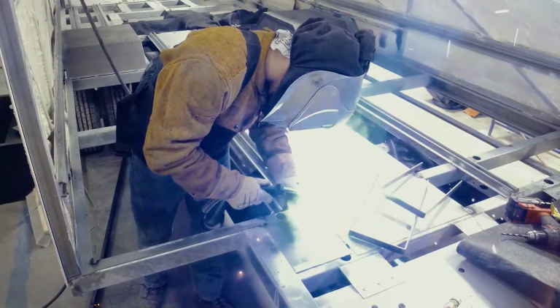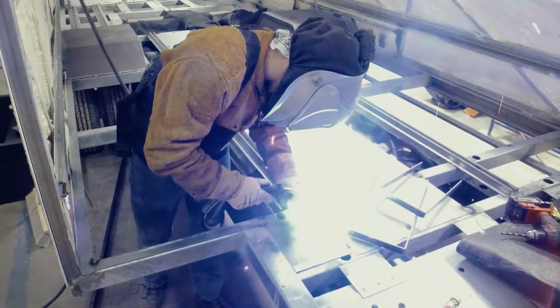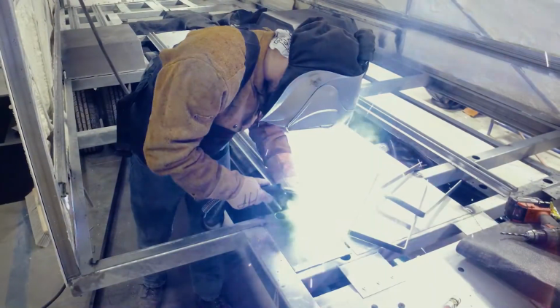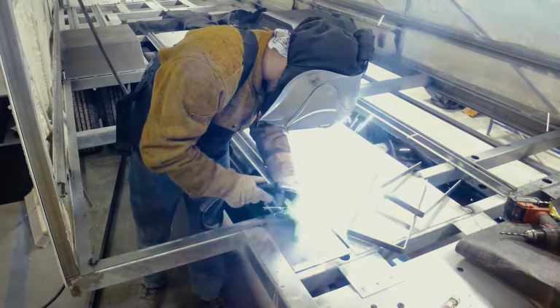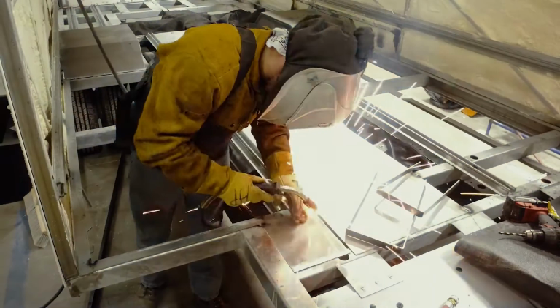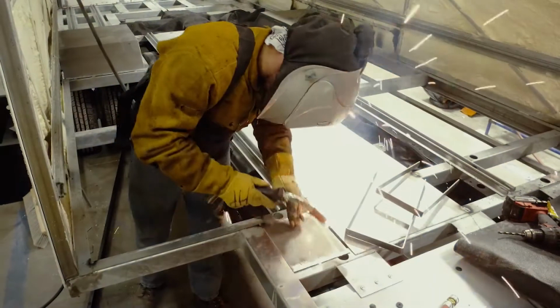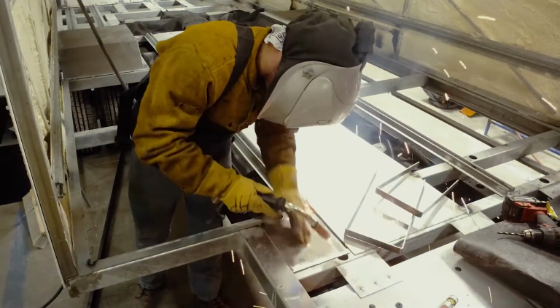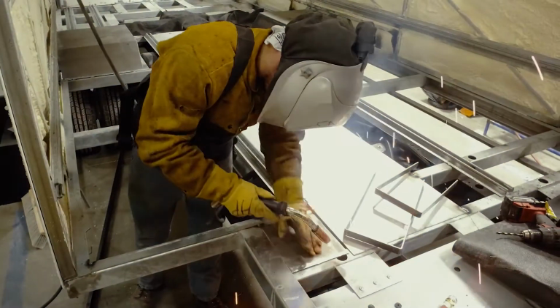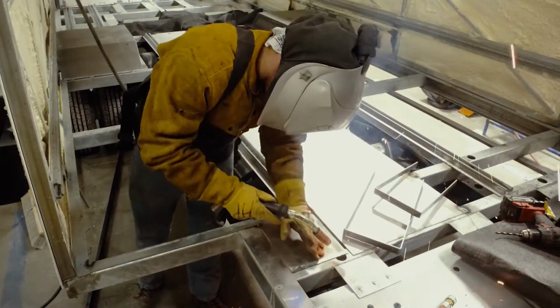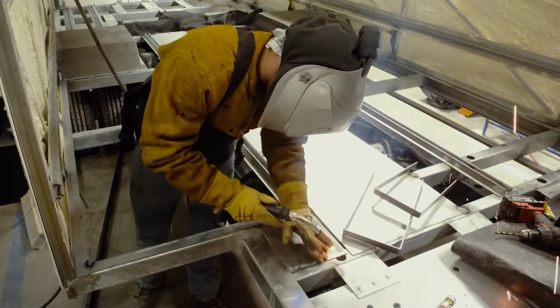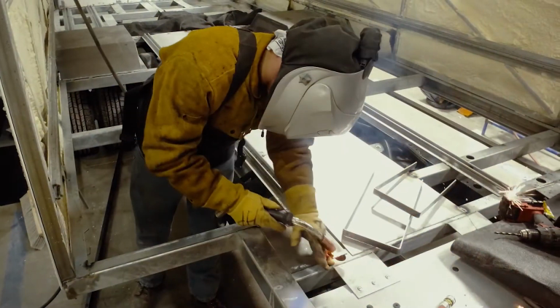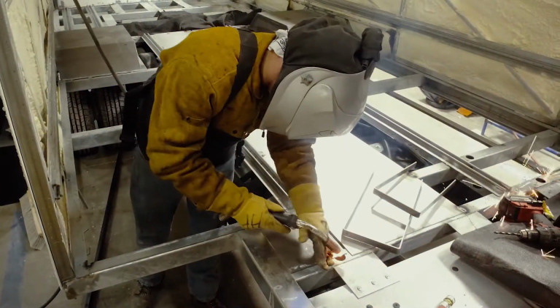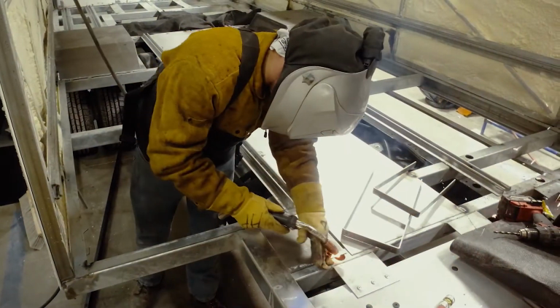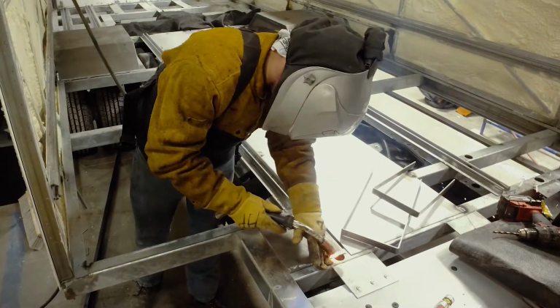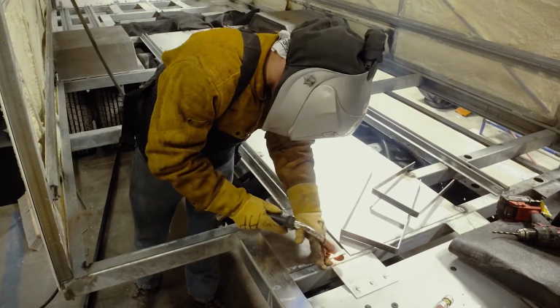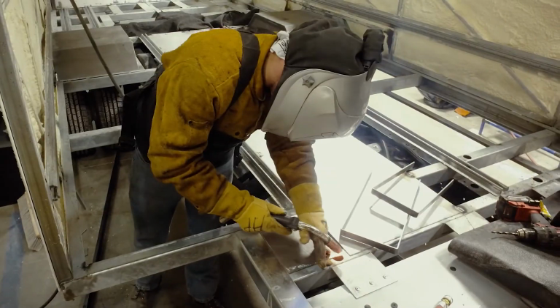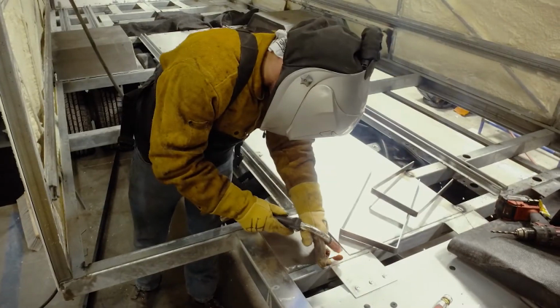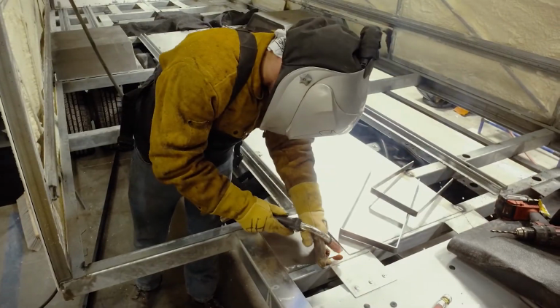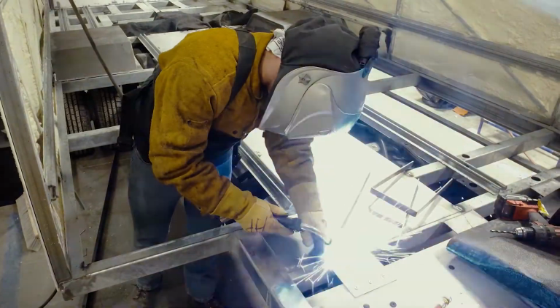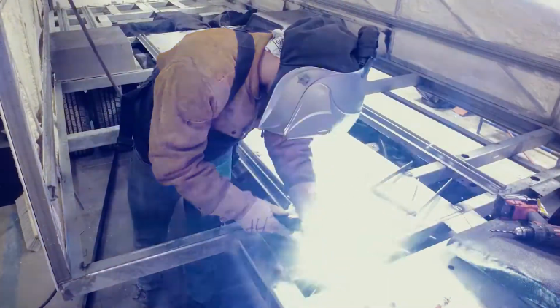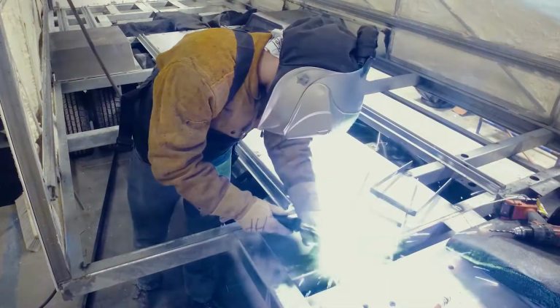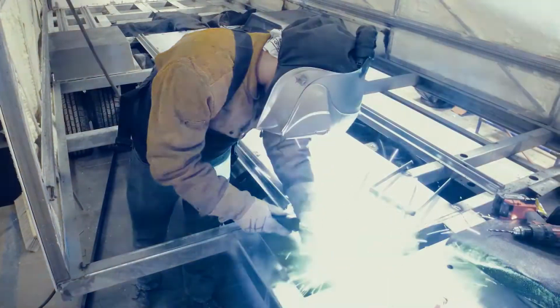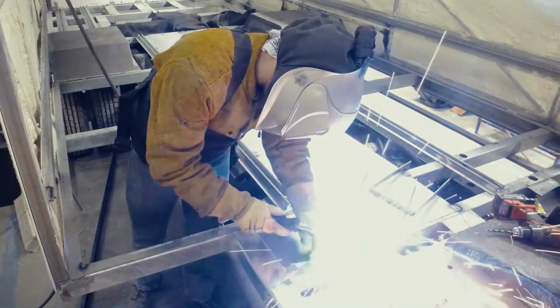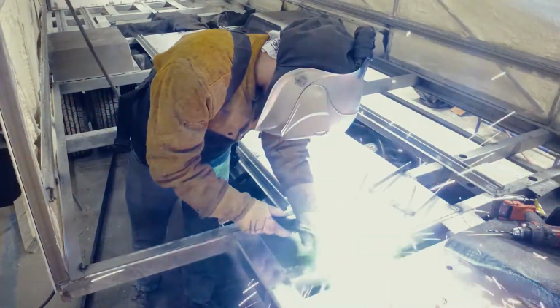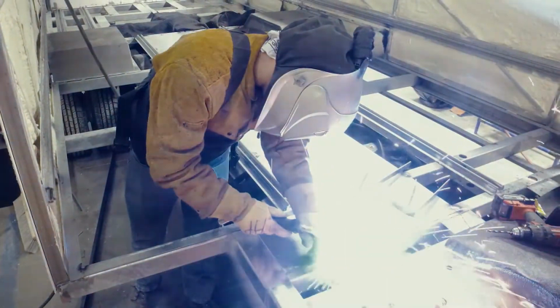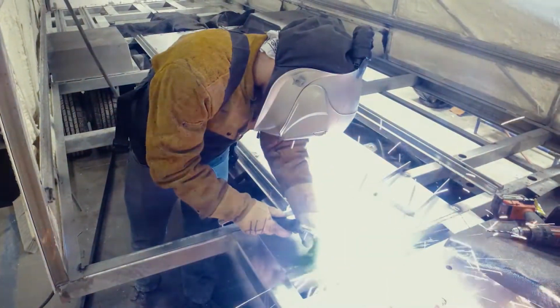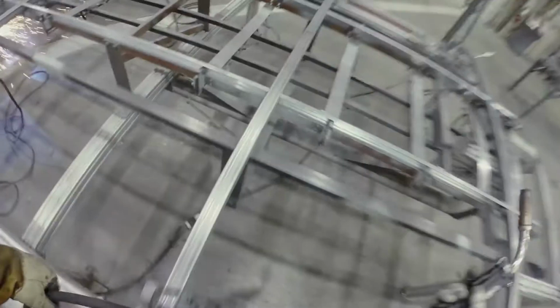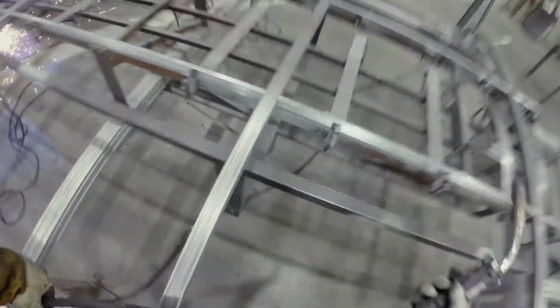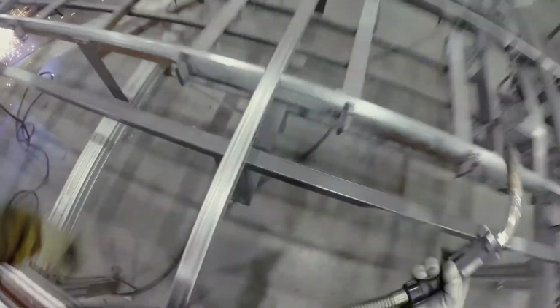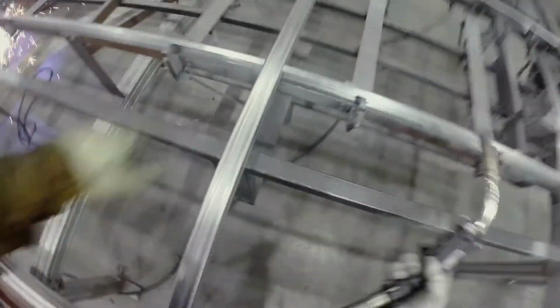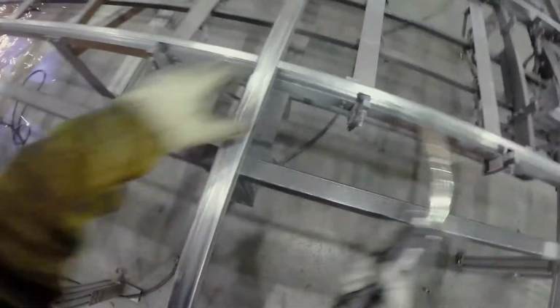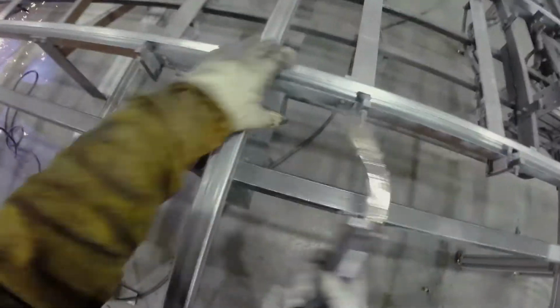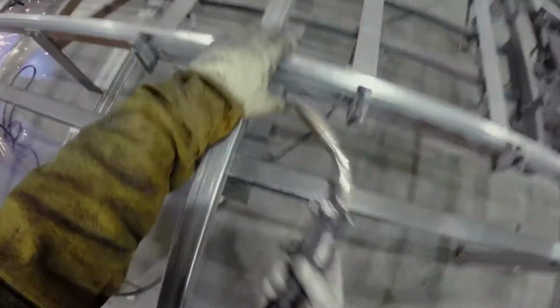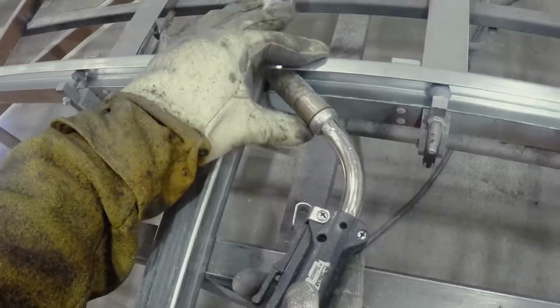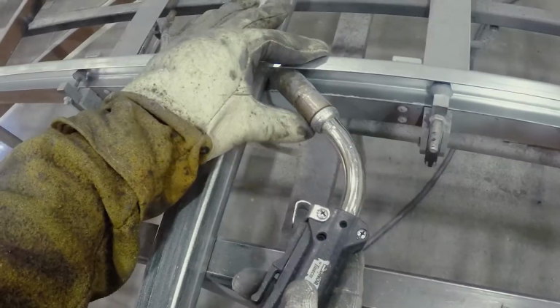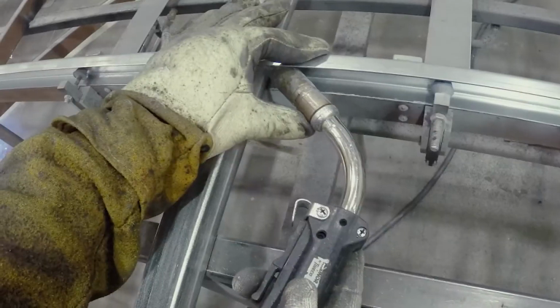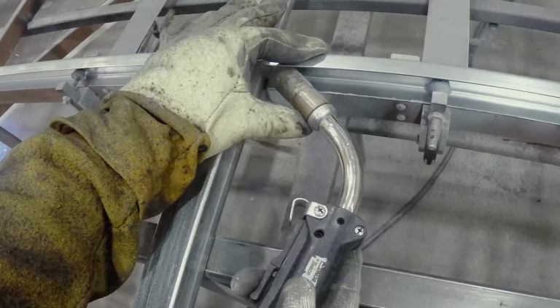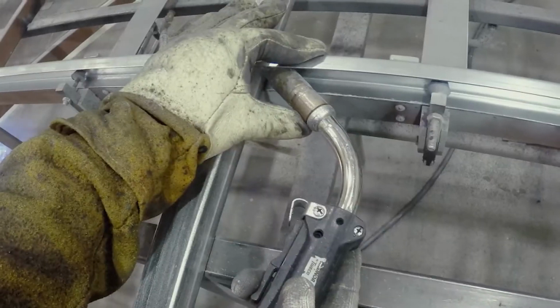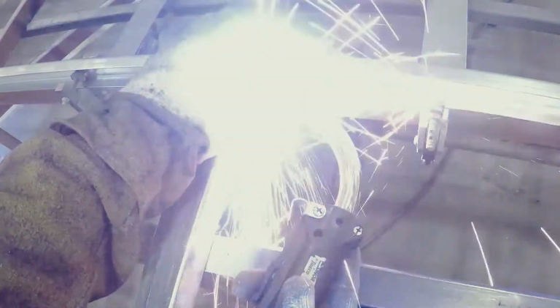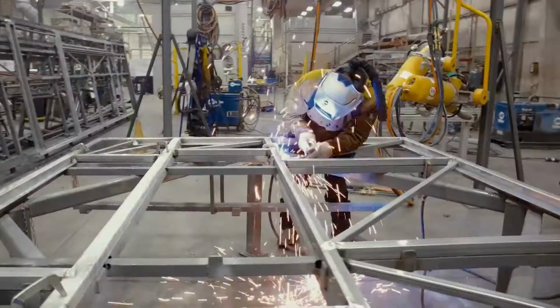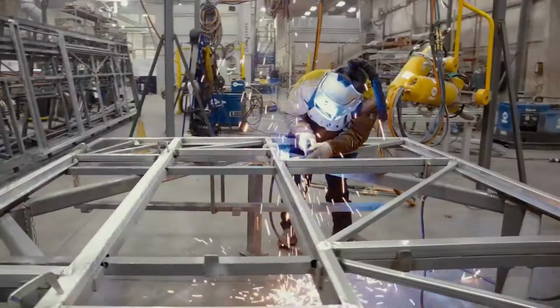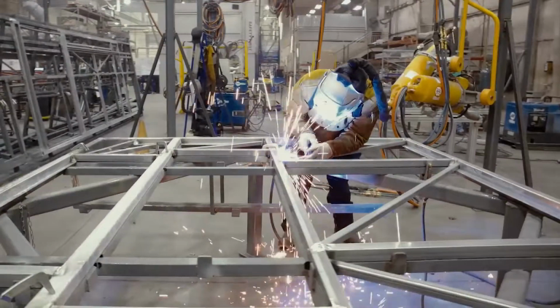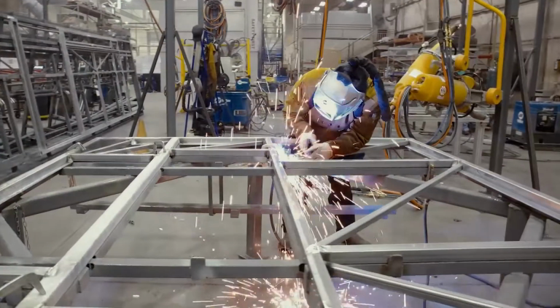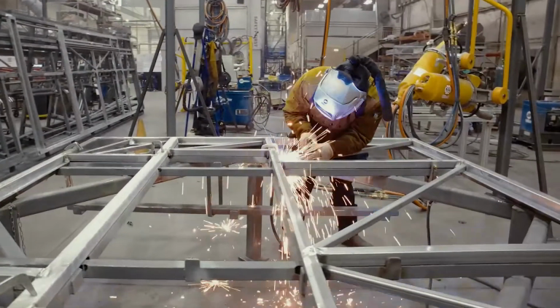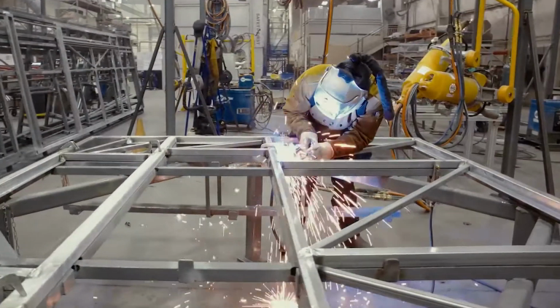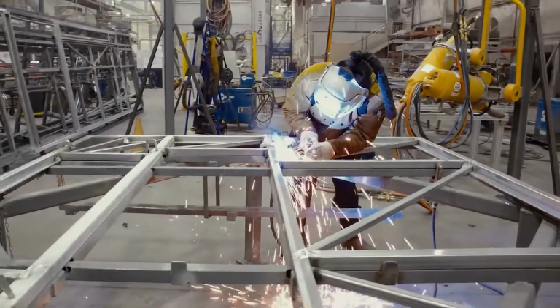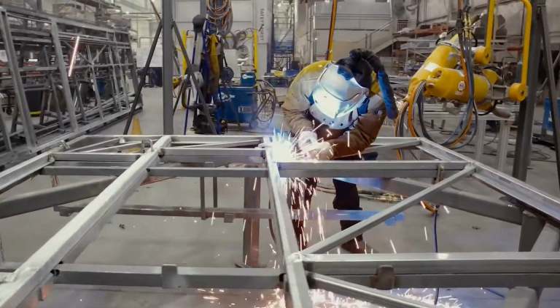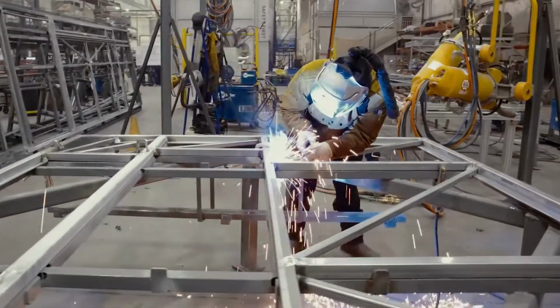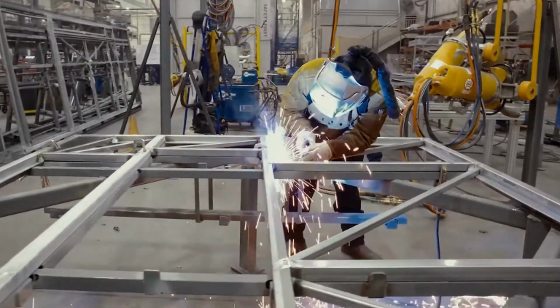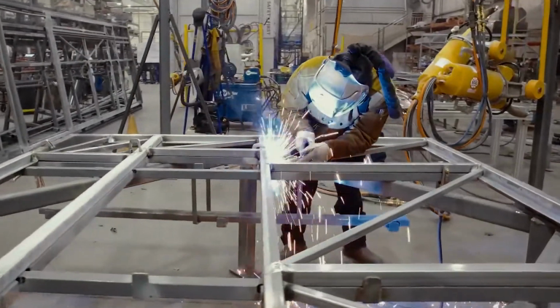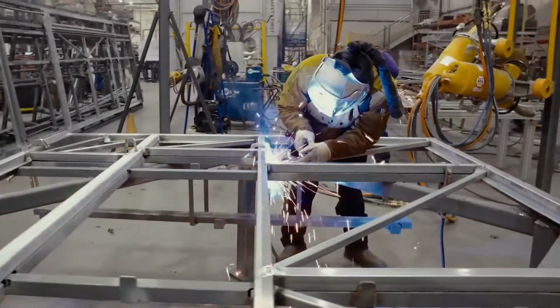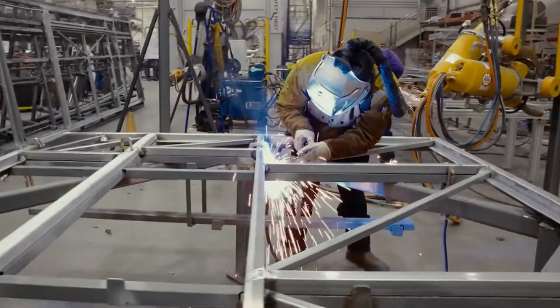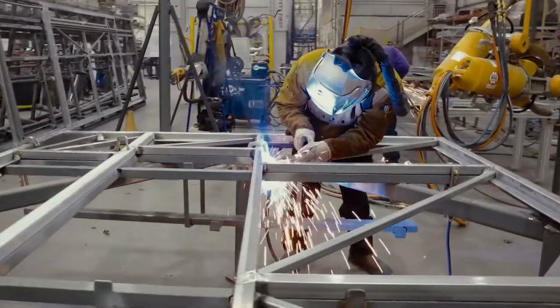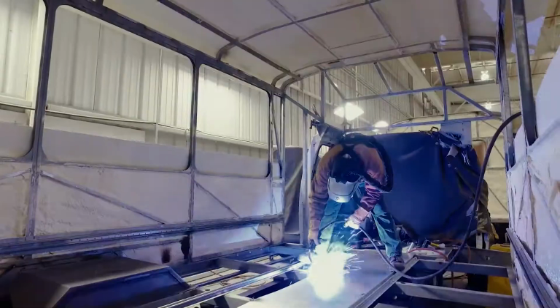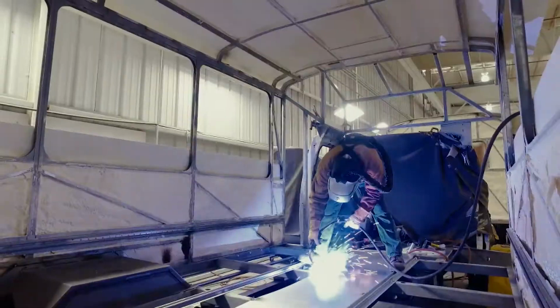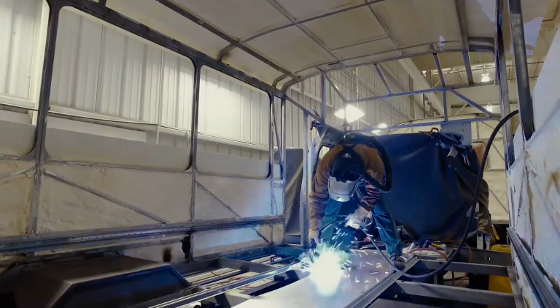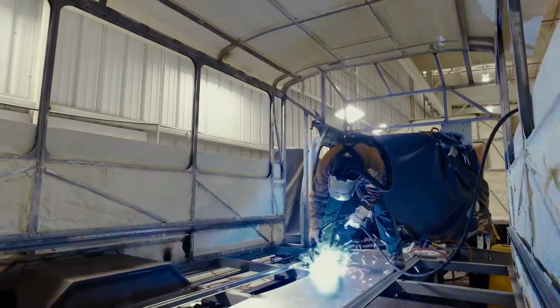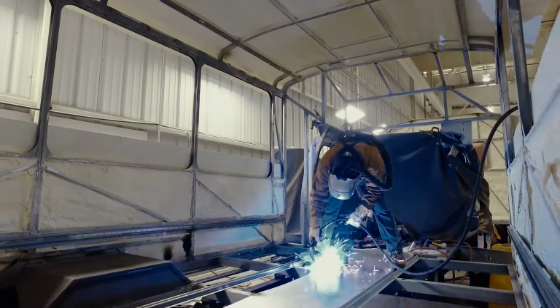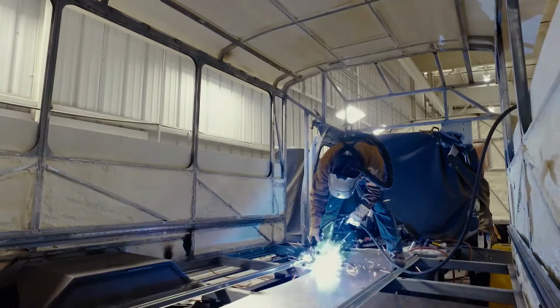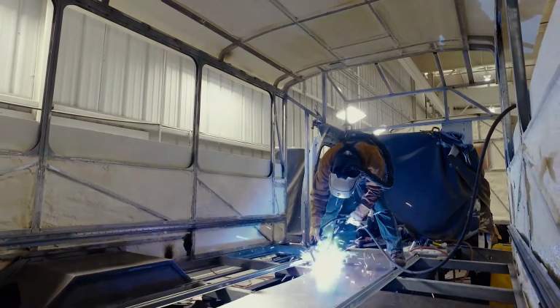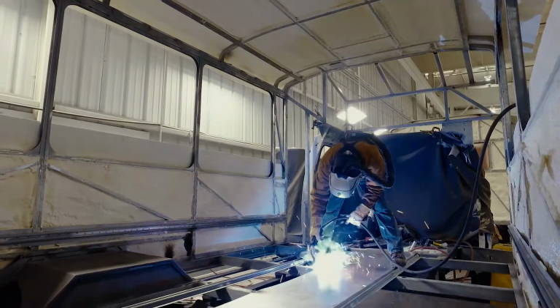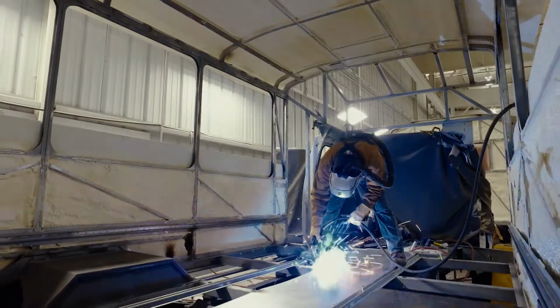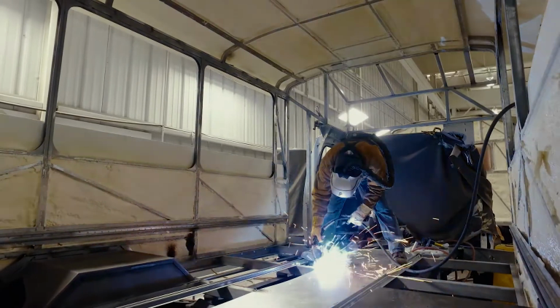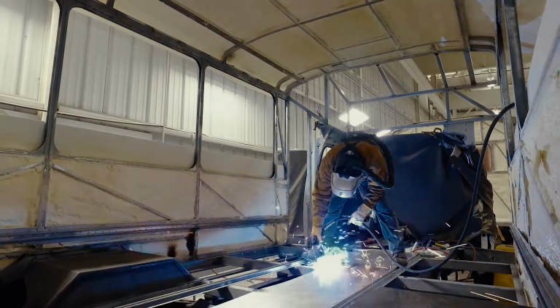WorldTrans buses utilize spot welding in key locations to reduce labor and increase the repeatability of the welding processes.